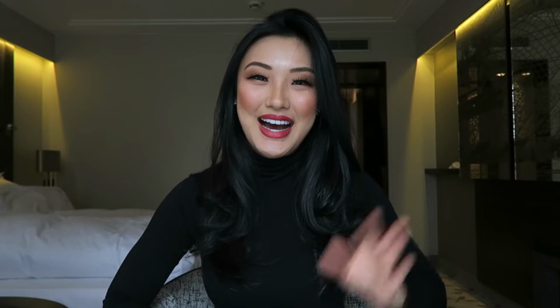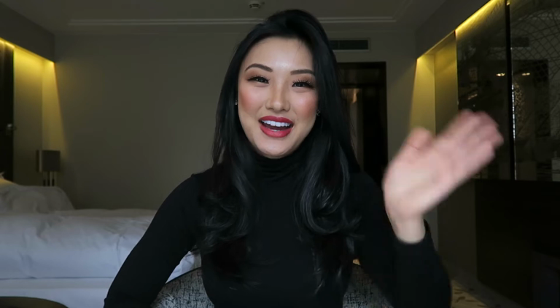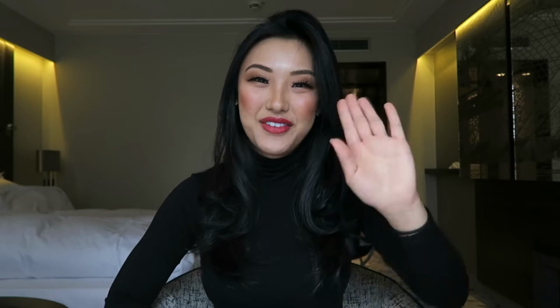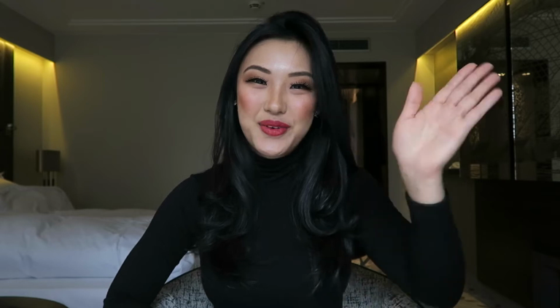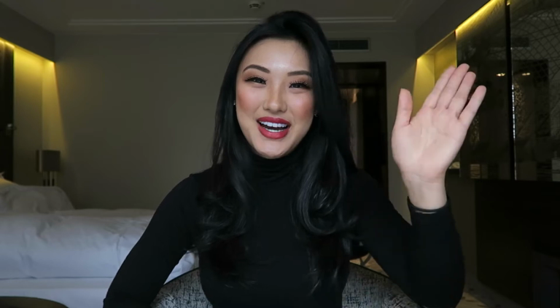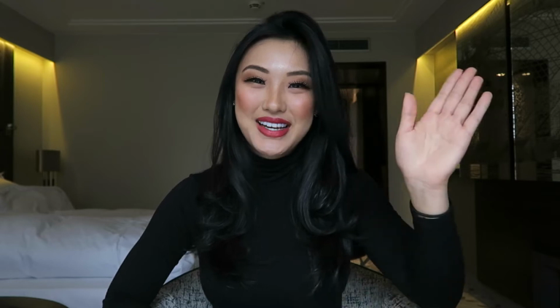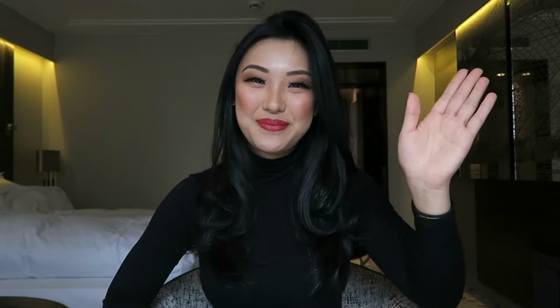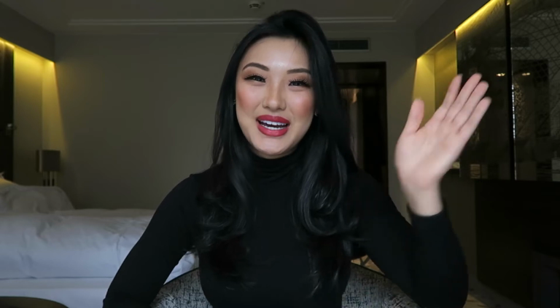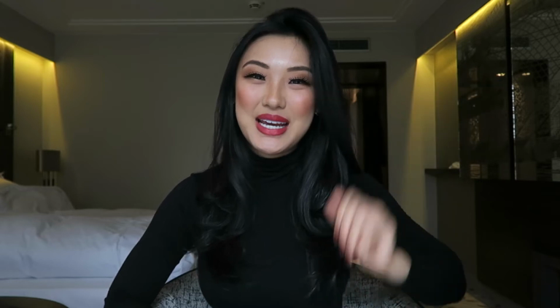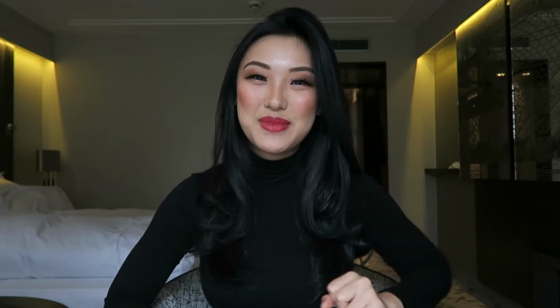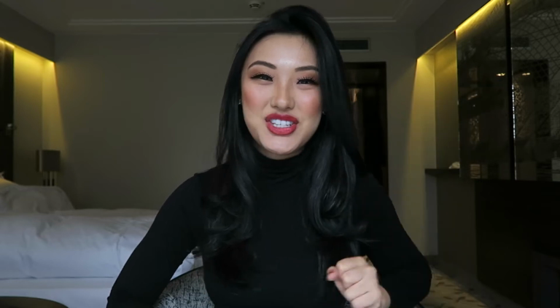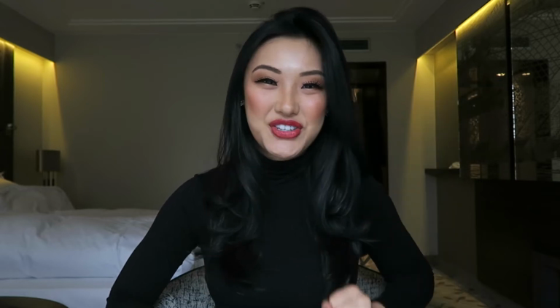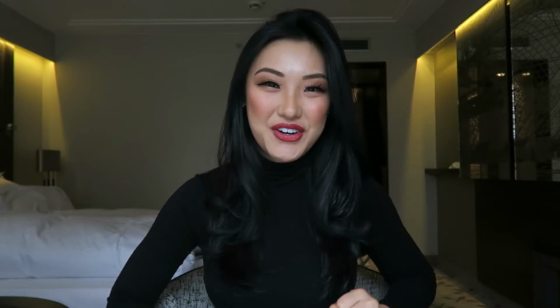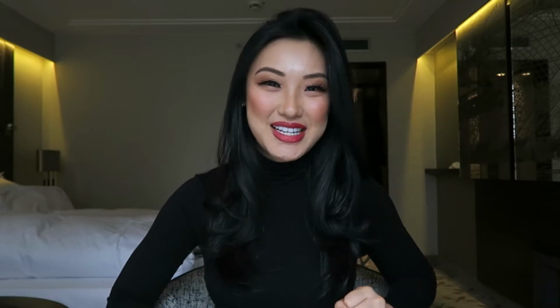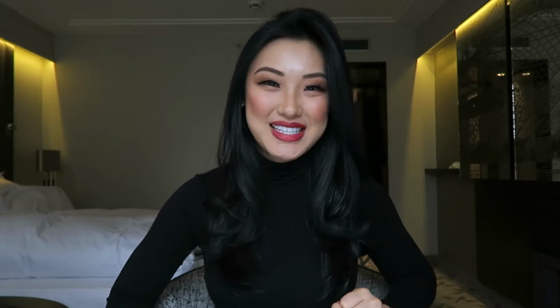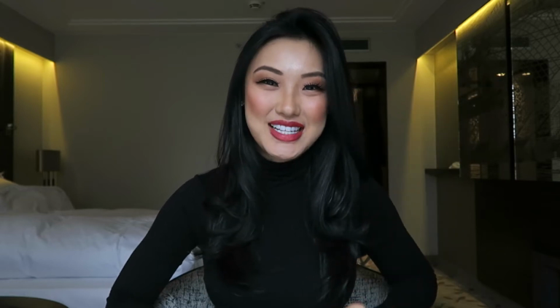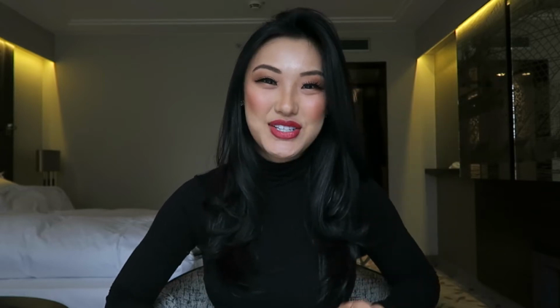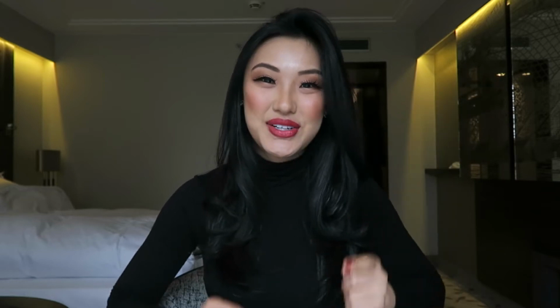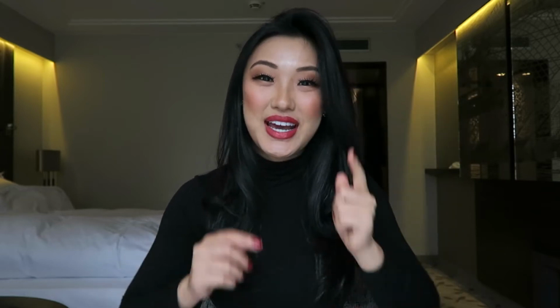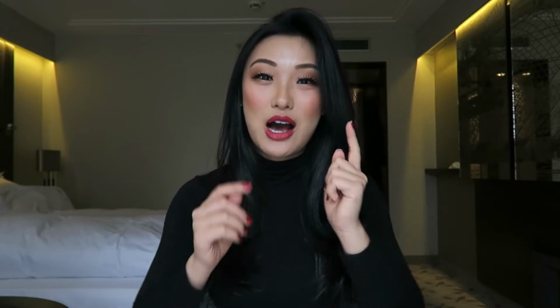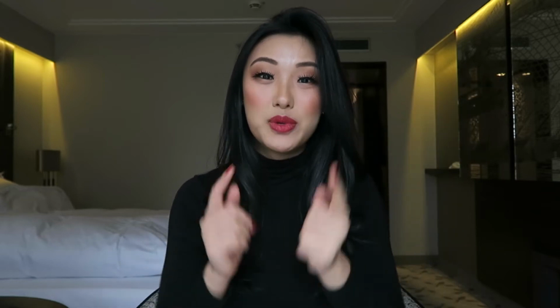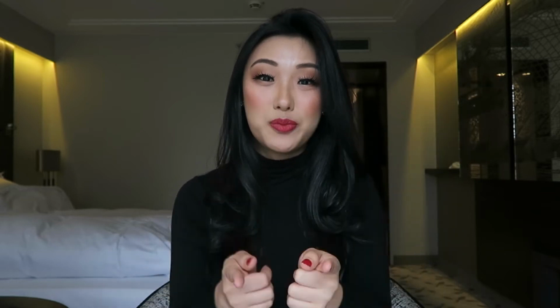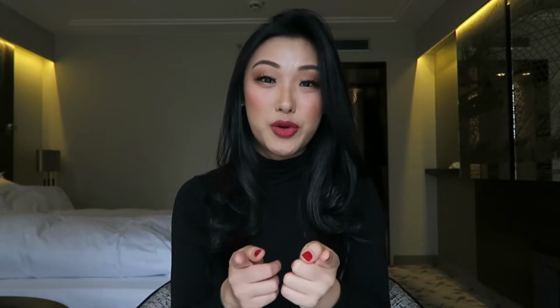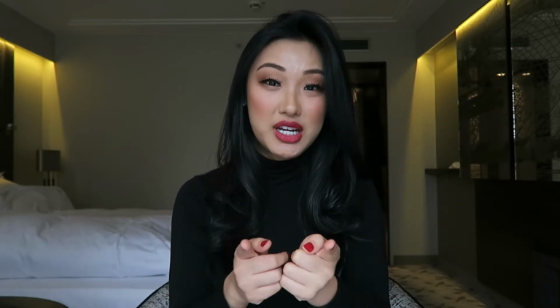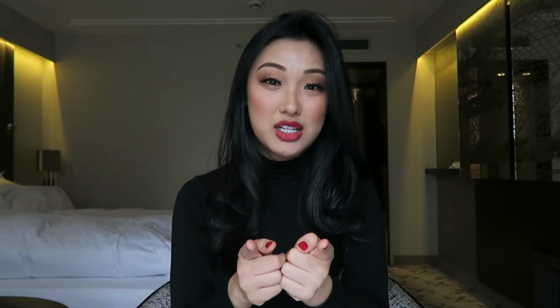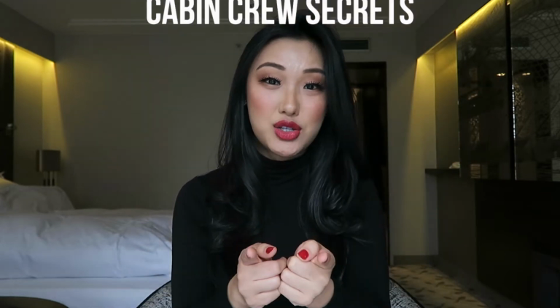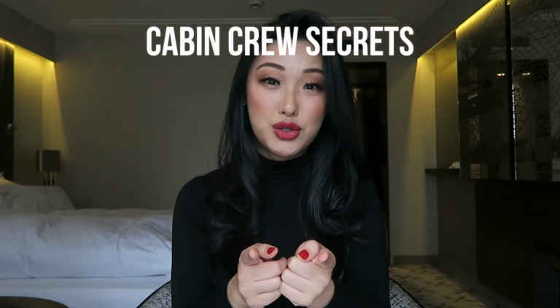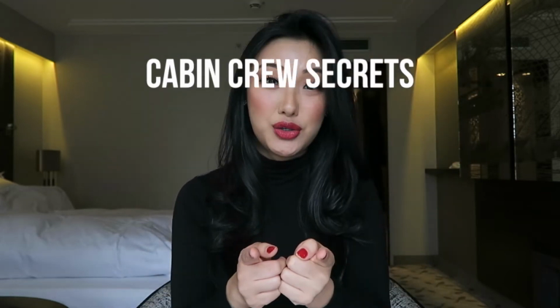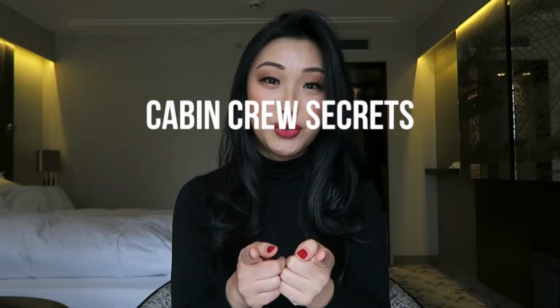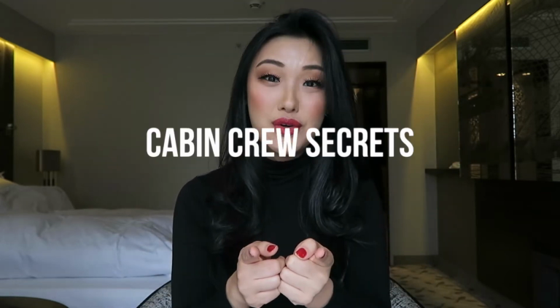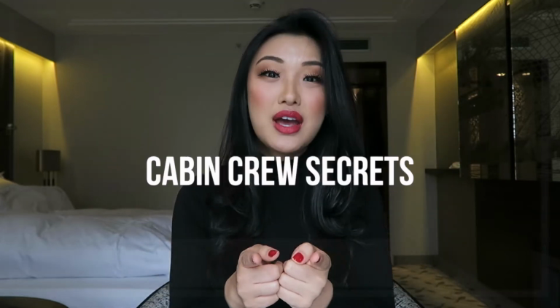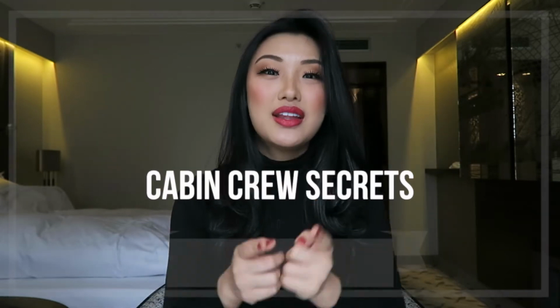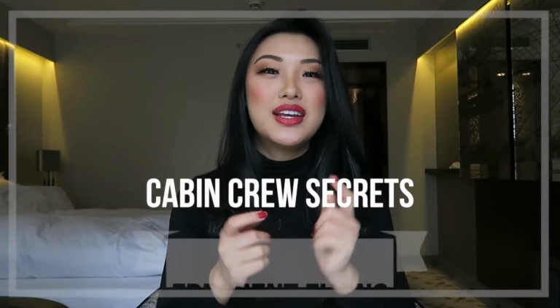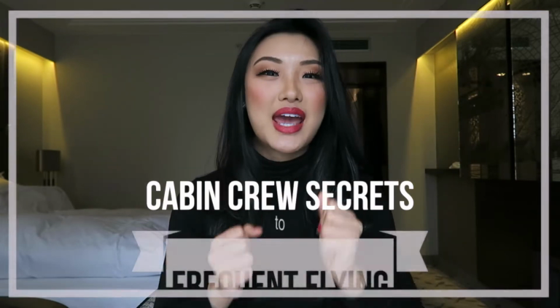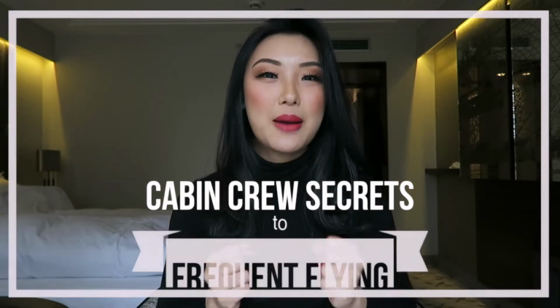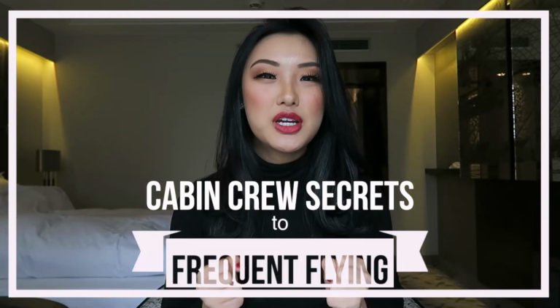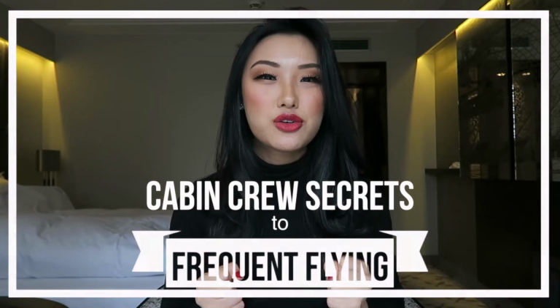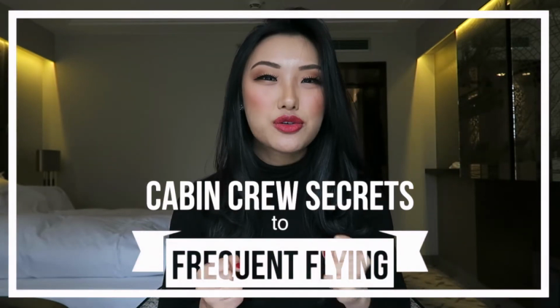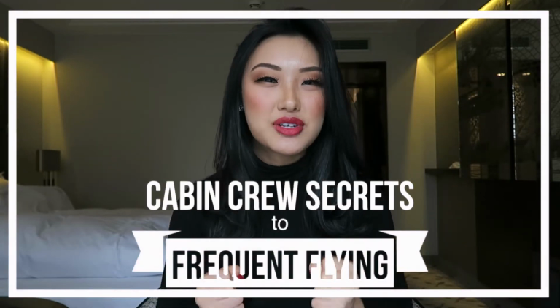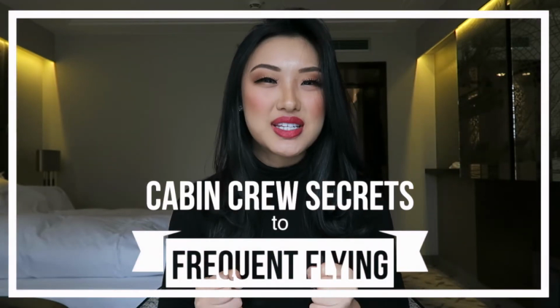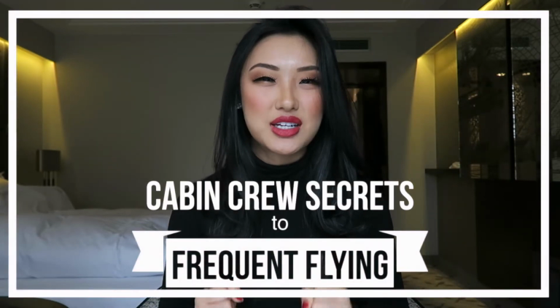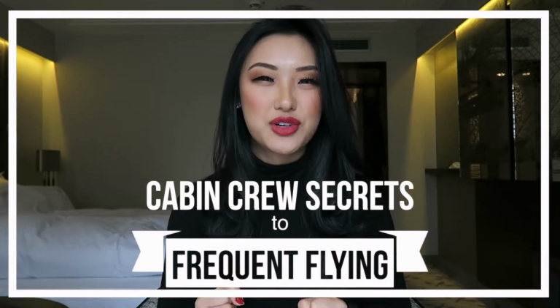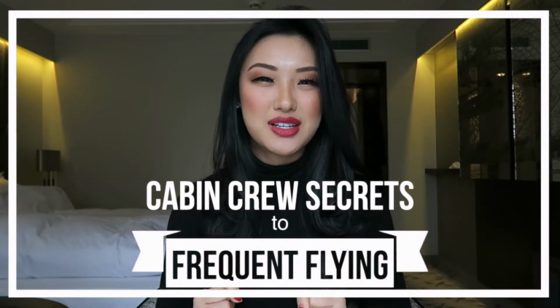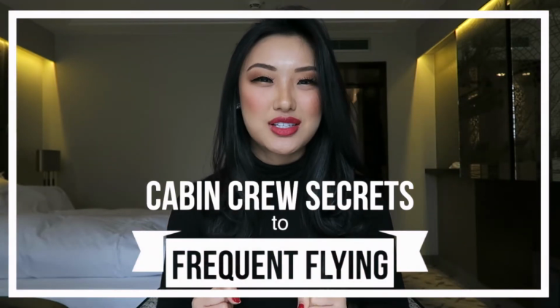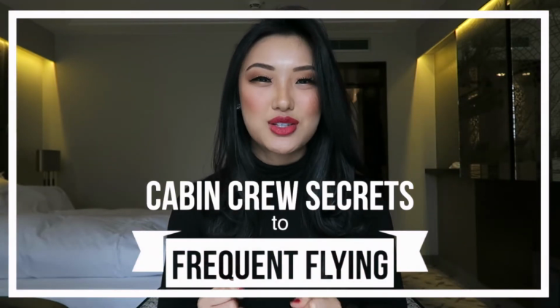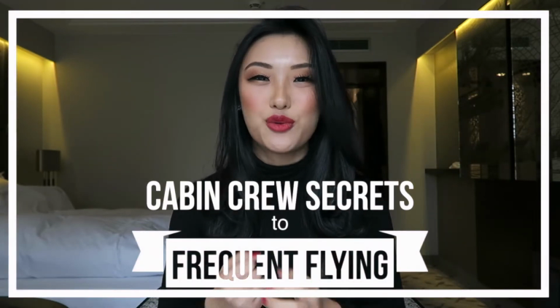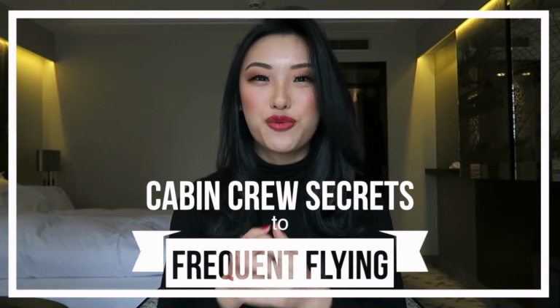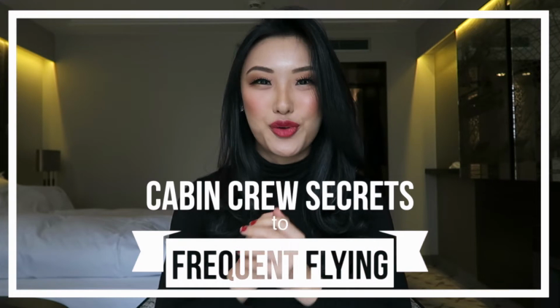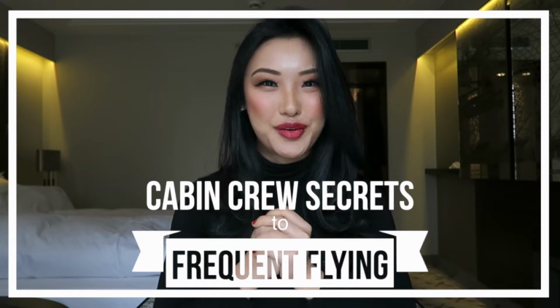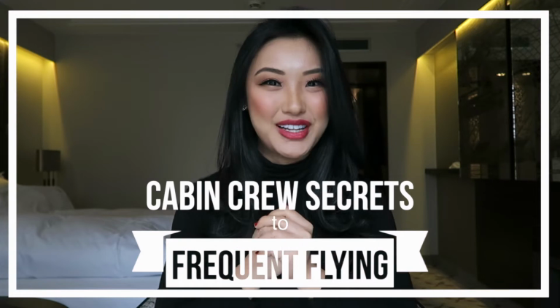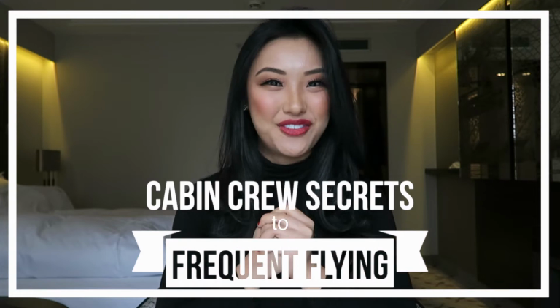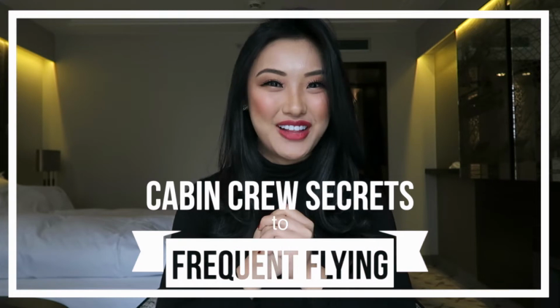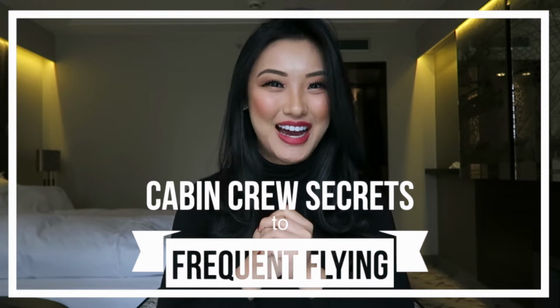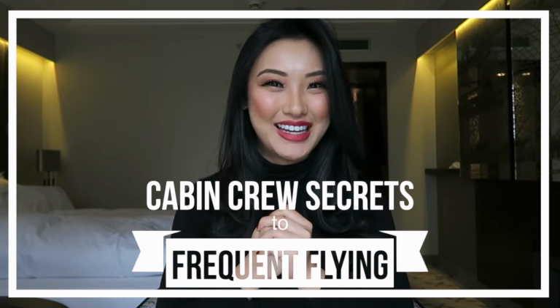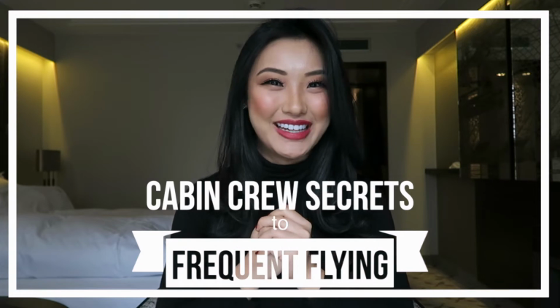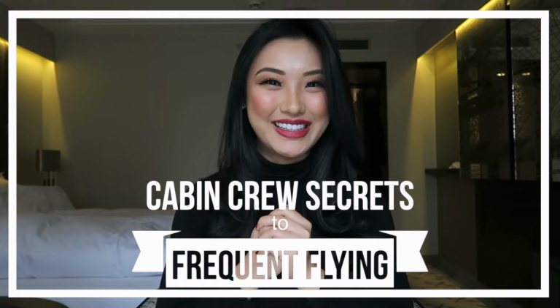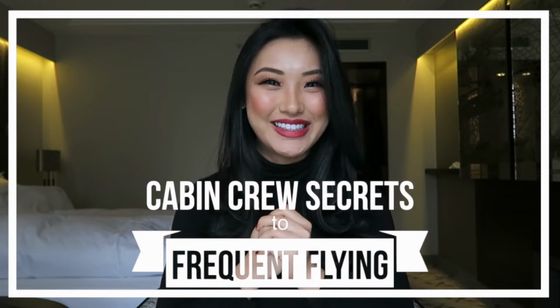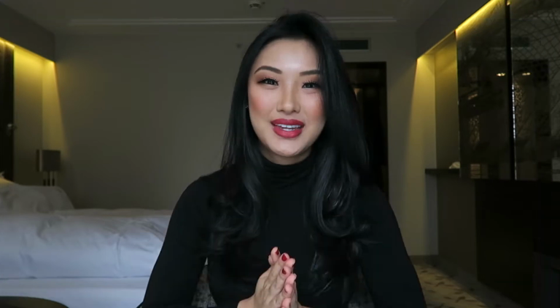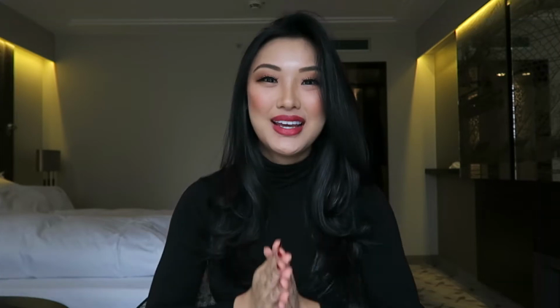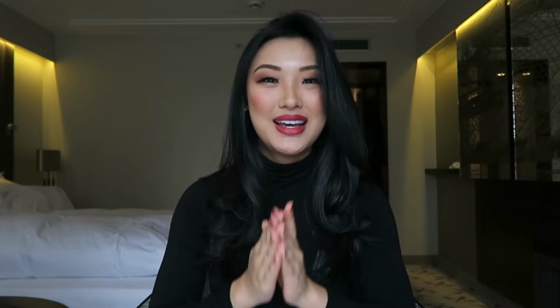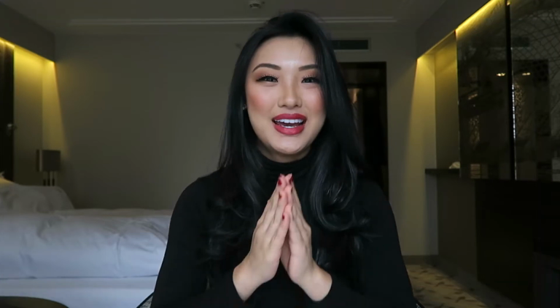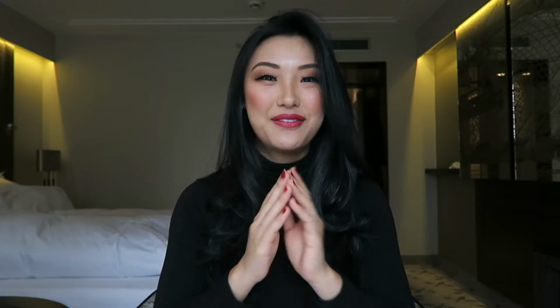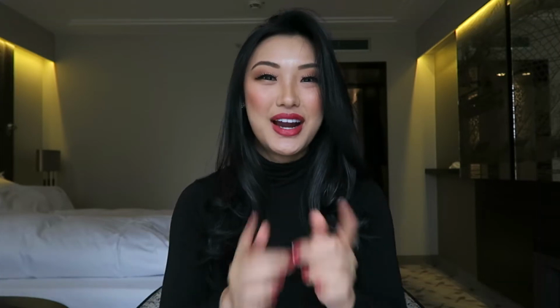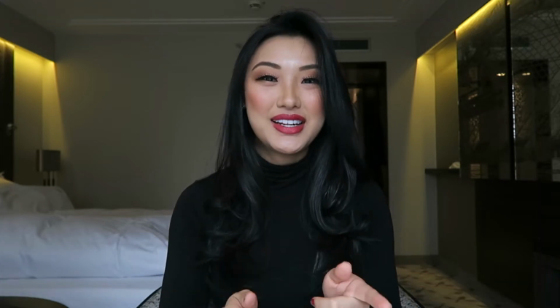Hi everyone! My name is Joyce and today I'll be bringing to you the cabin crew secrets to frequent flying.